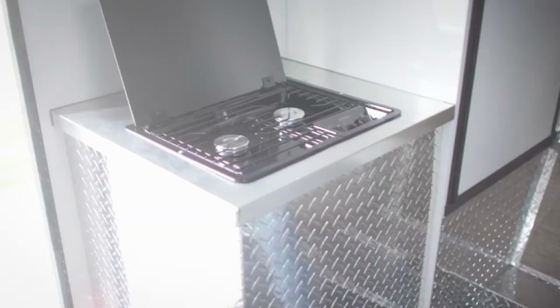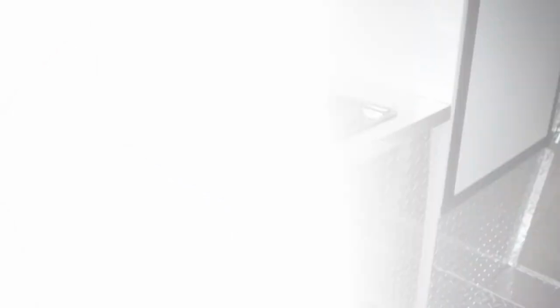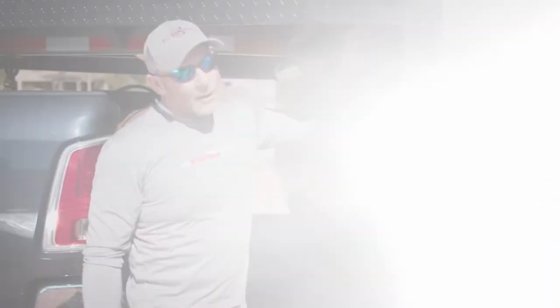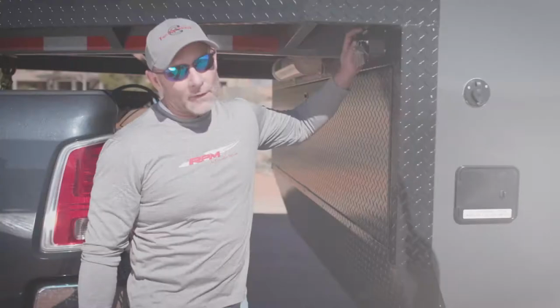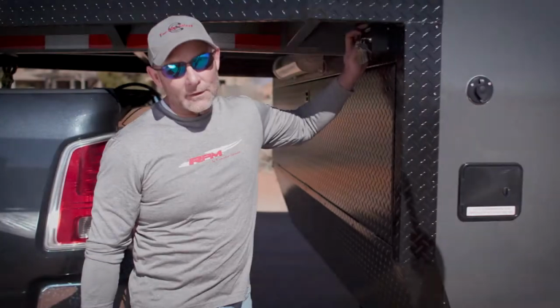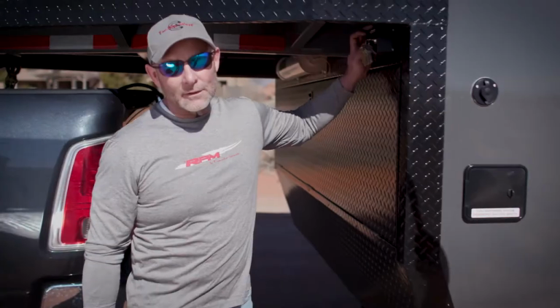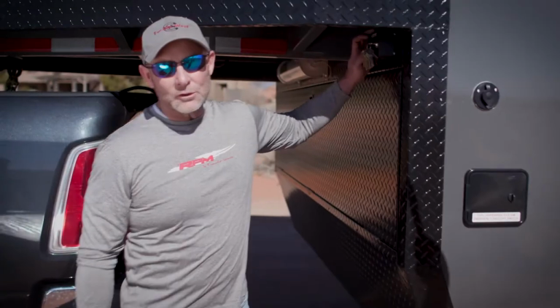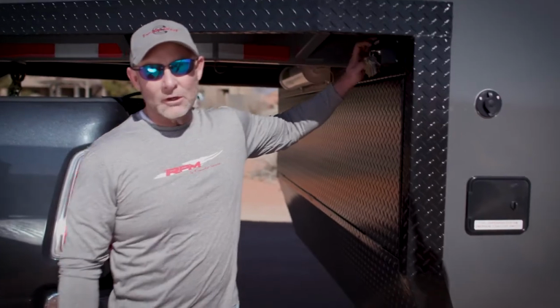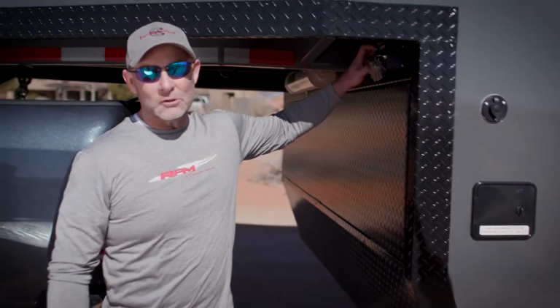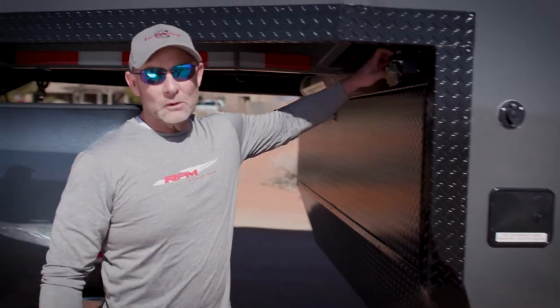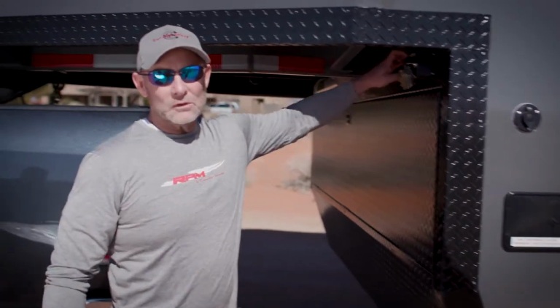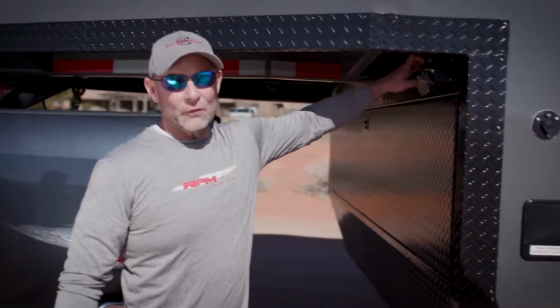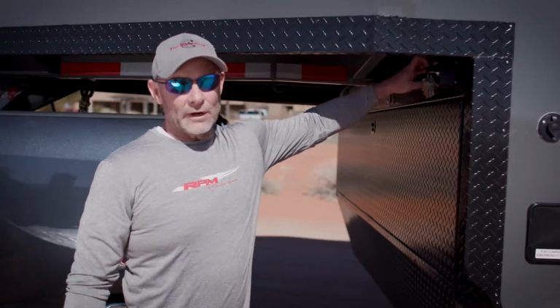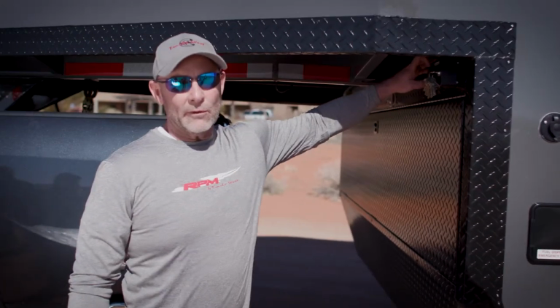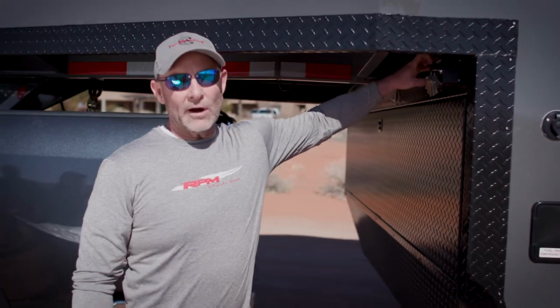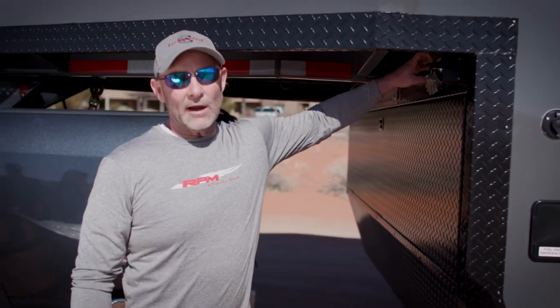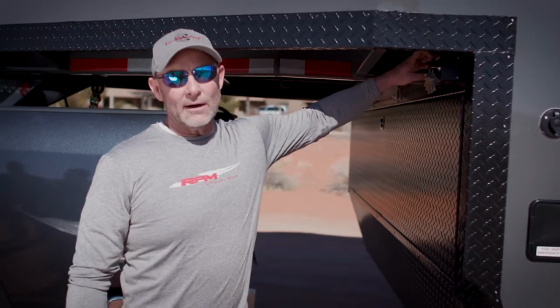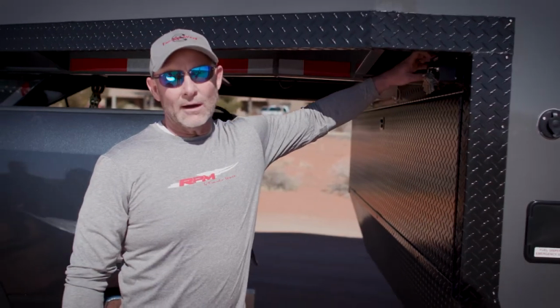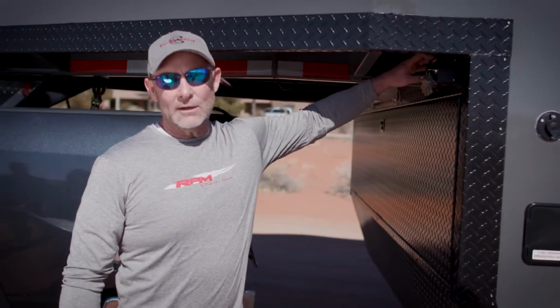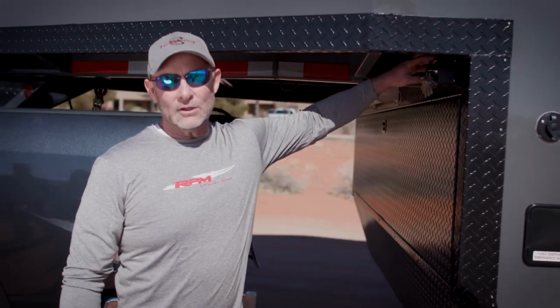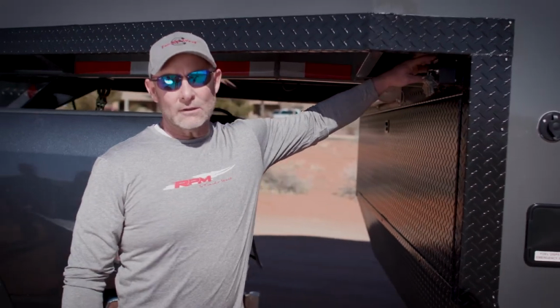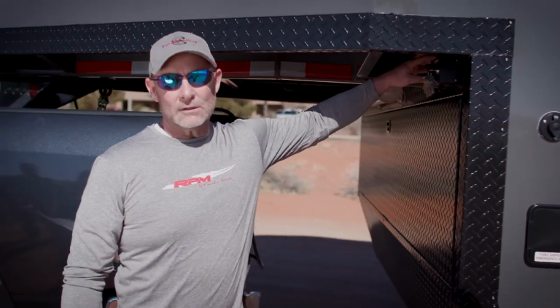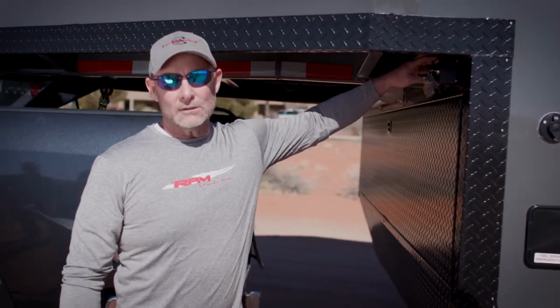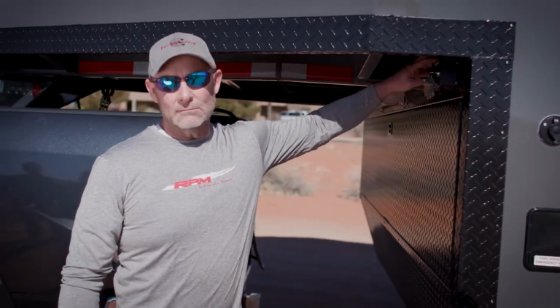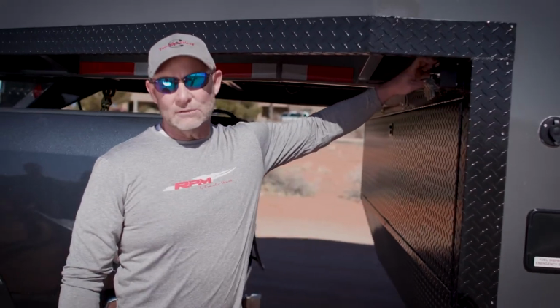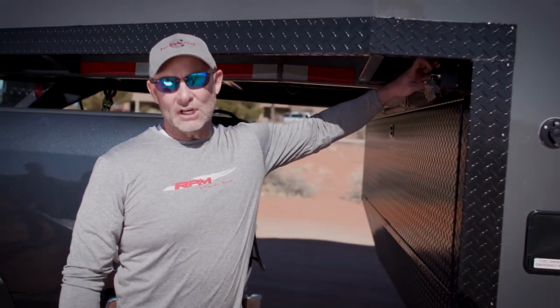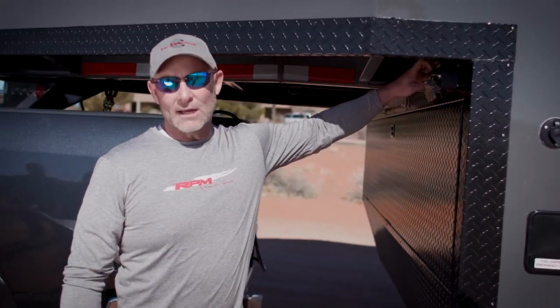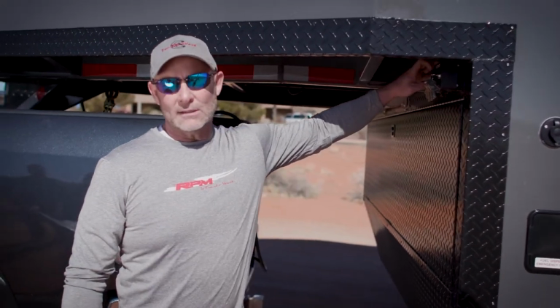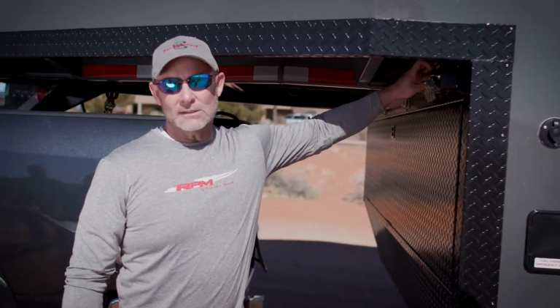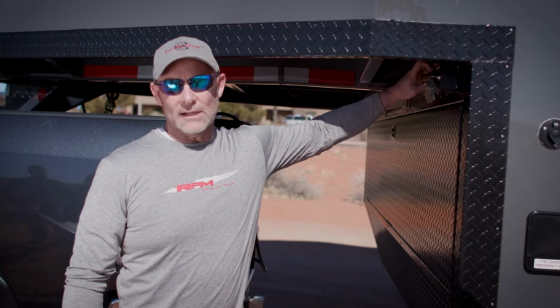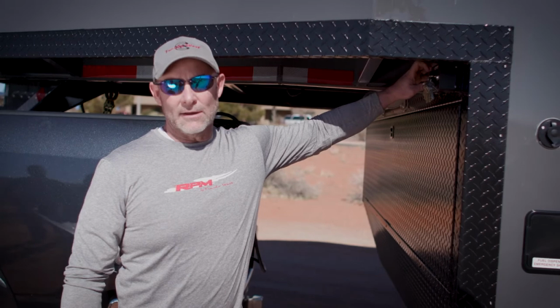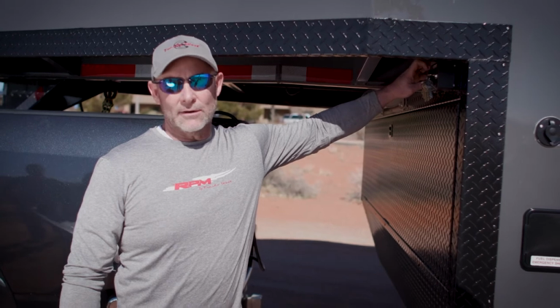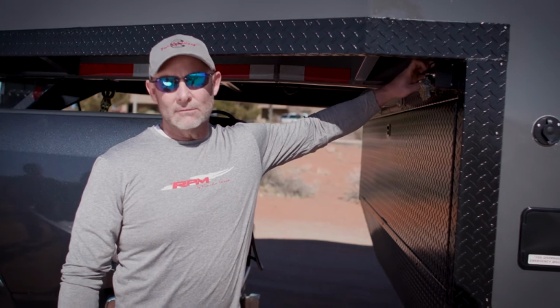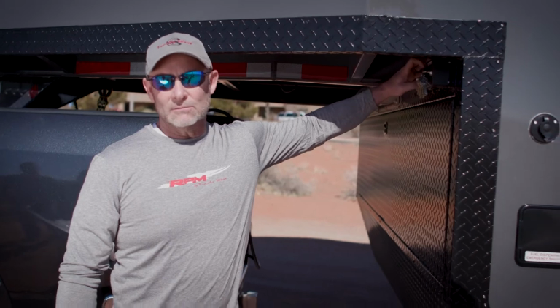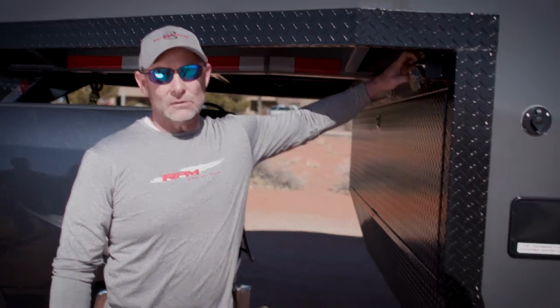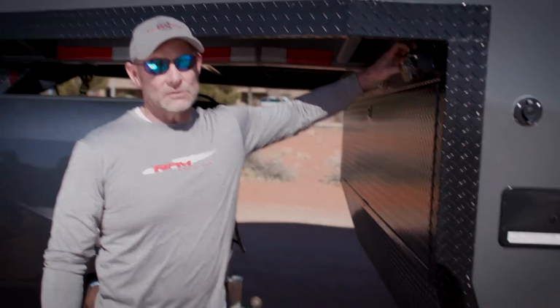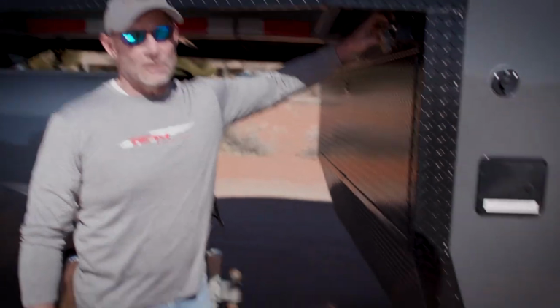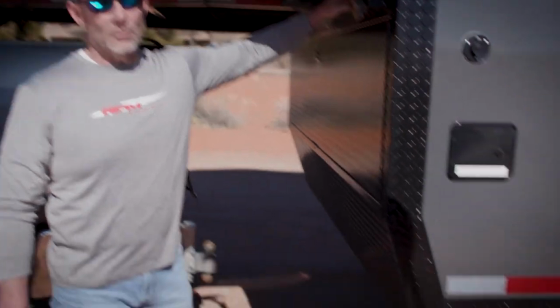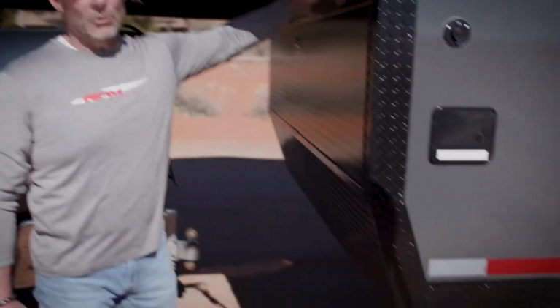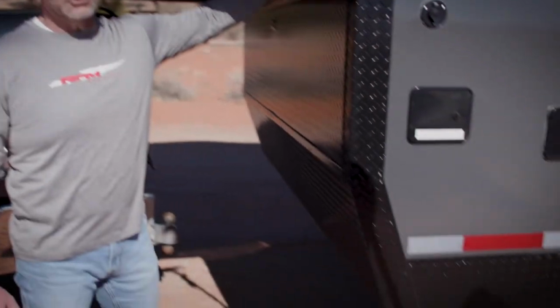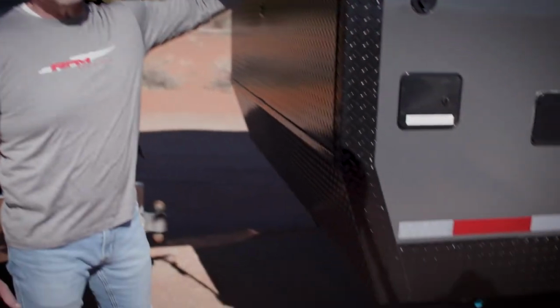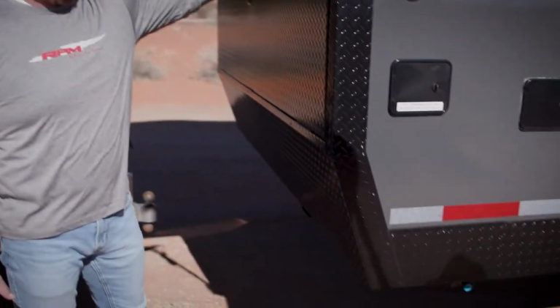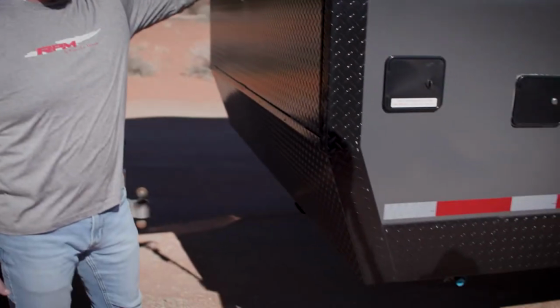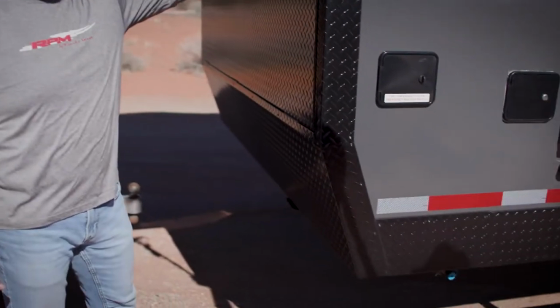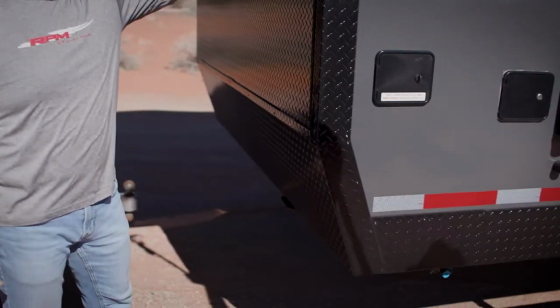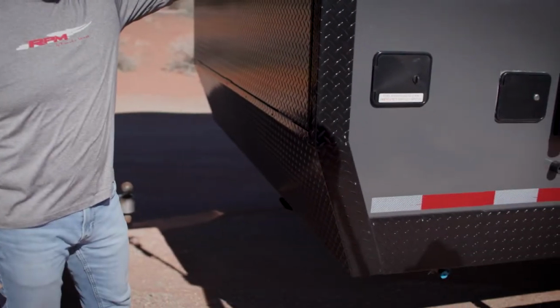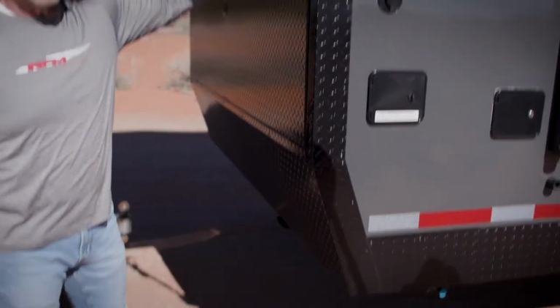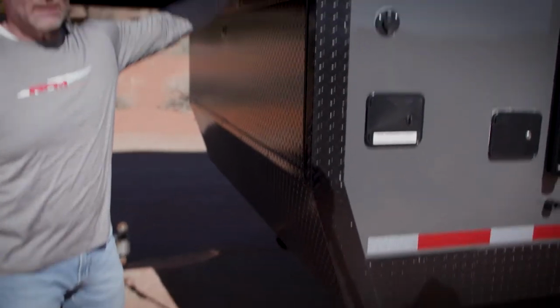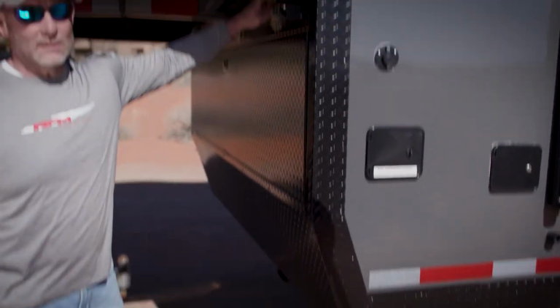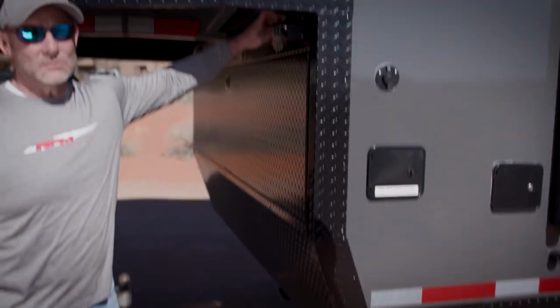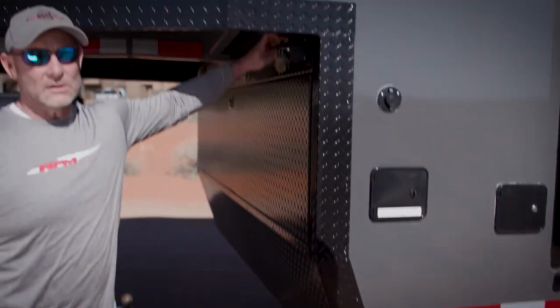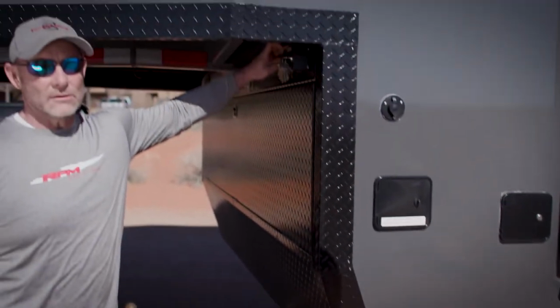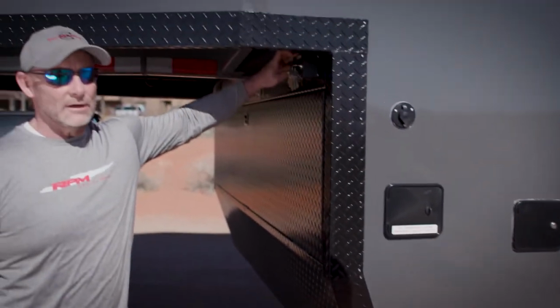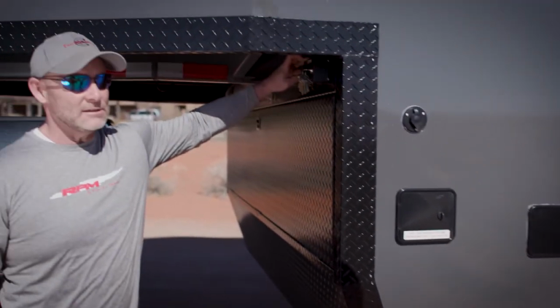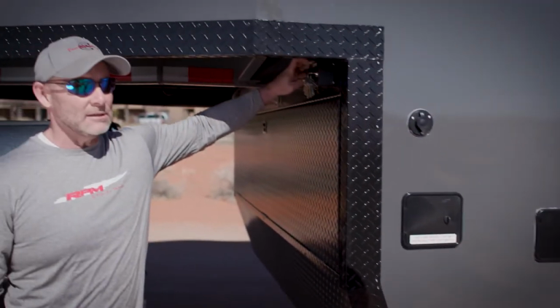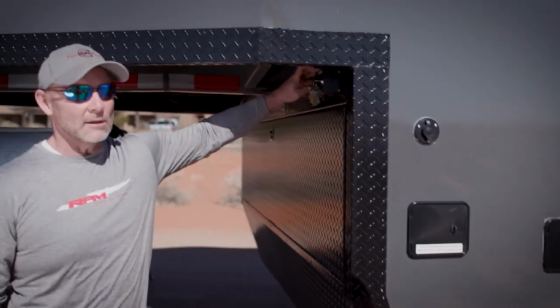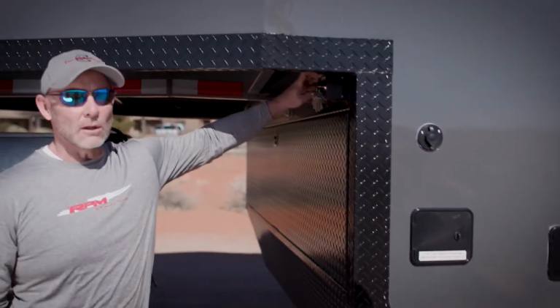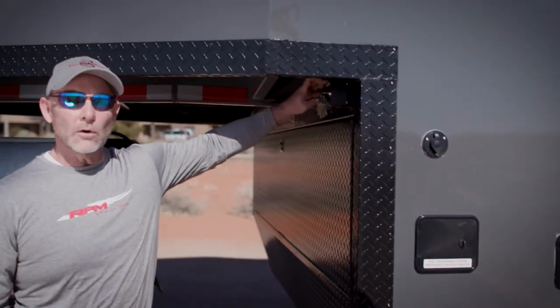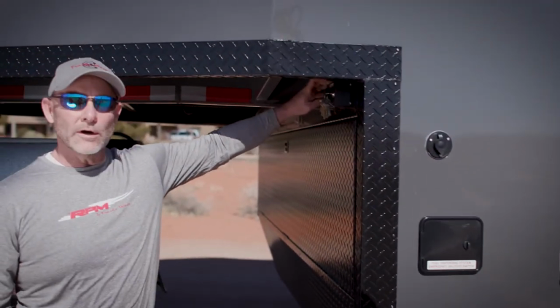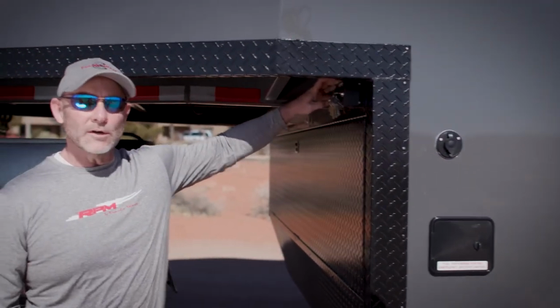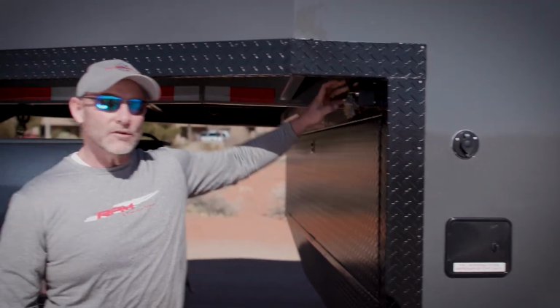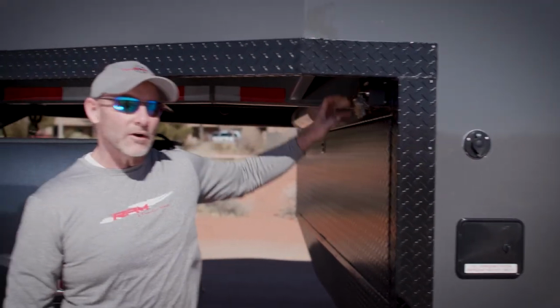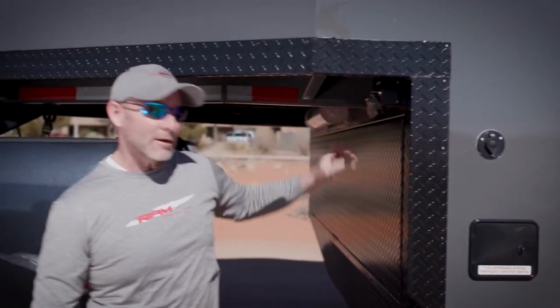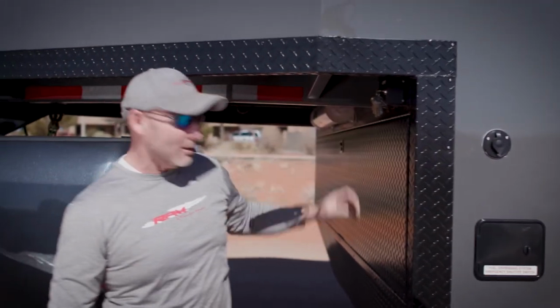On the Trails West Freeride, a hydraulic jack is standard, so it's all push button when it comes to raising and lowering your trailer.